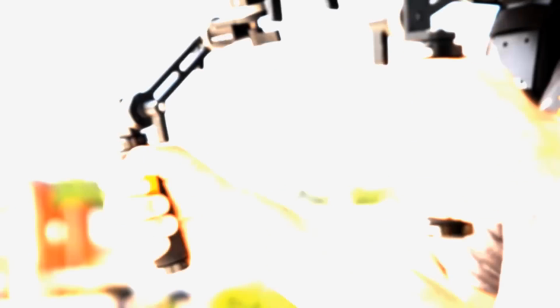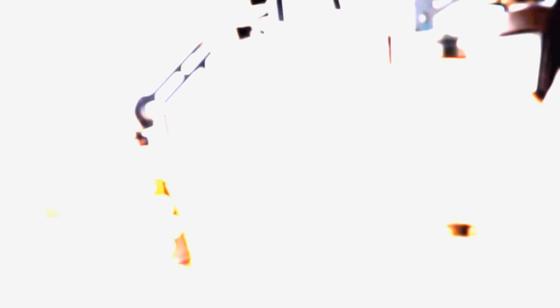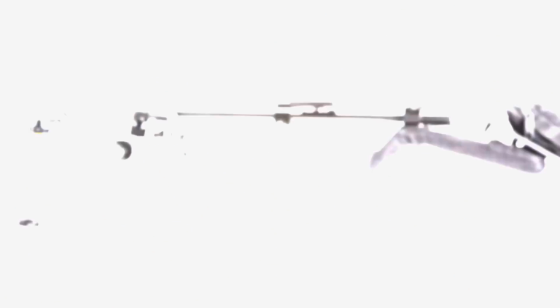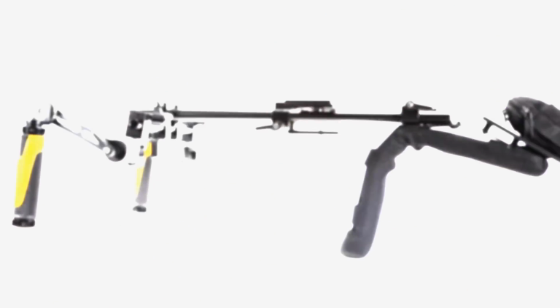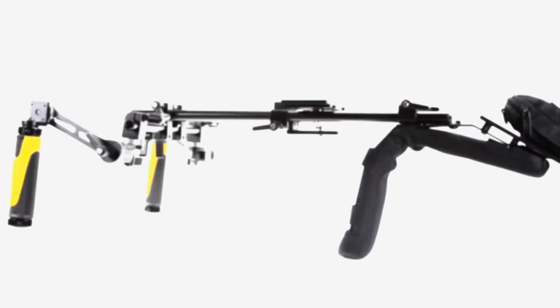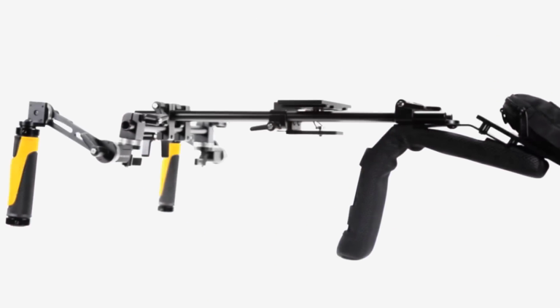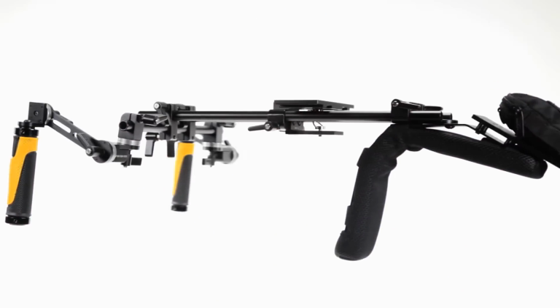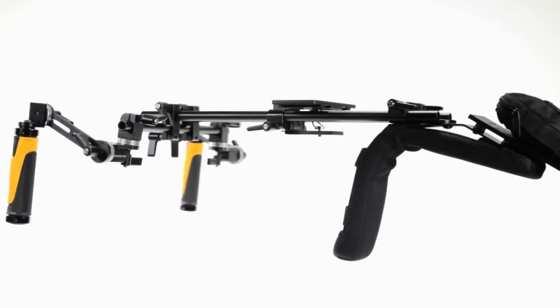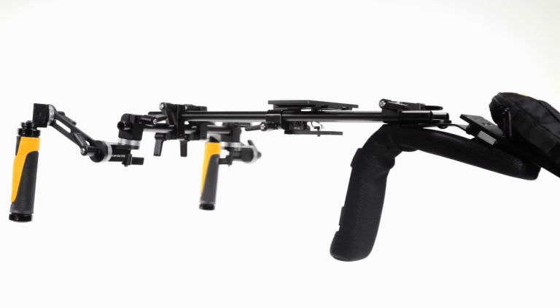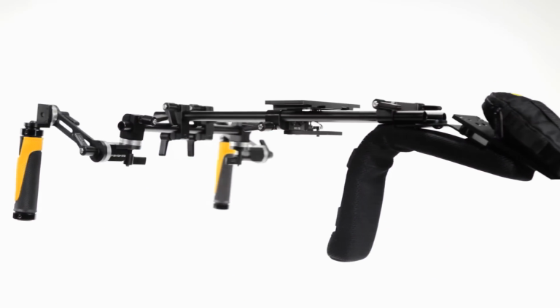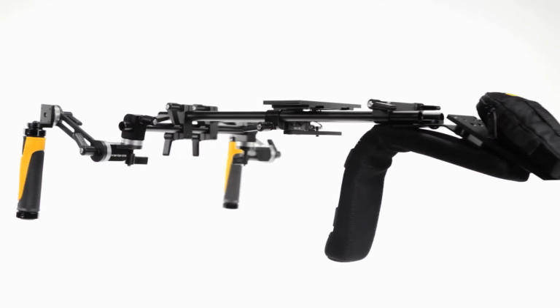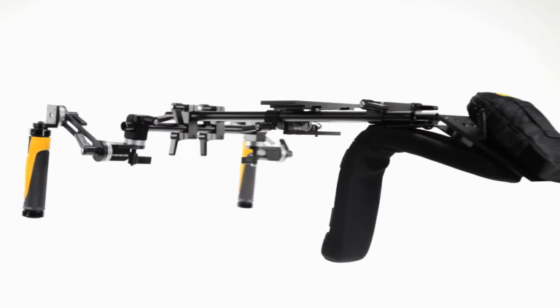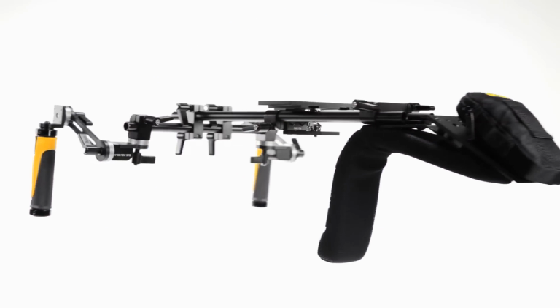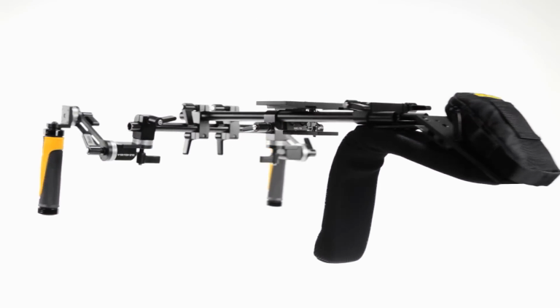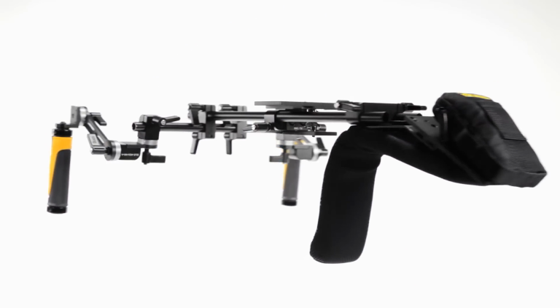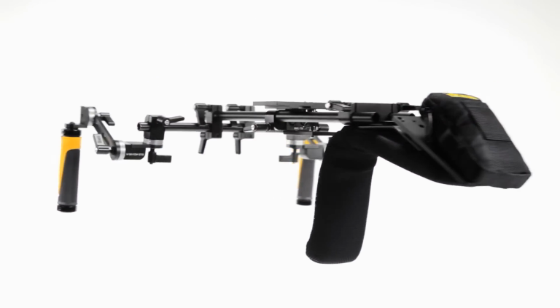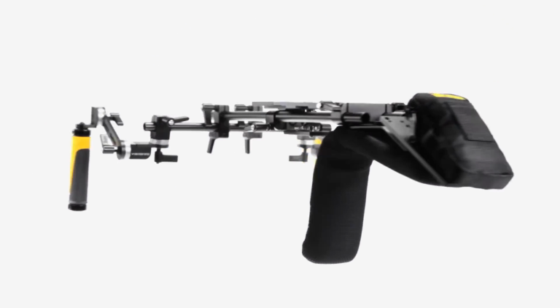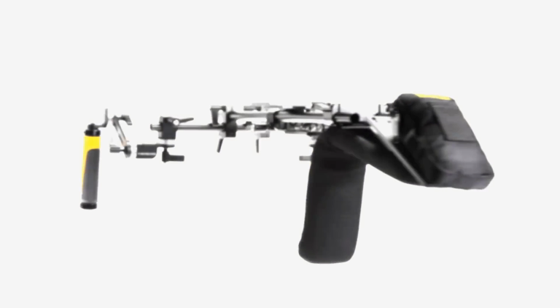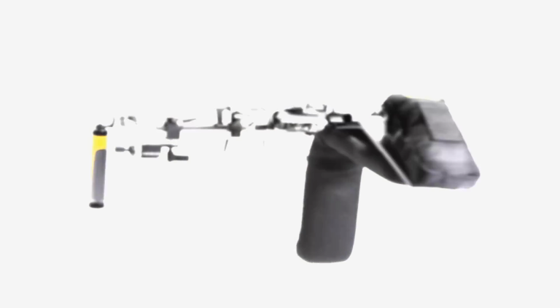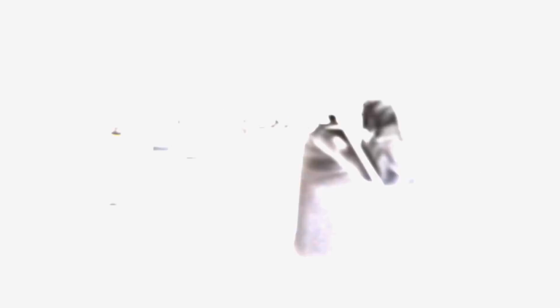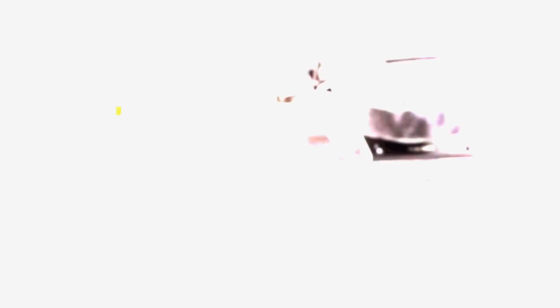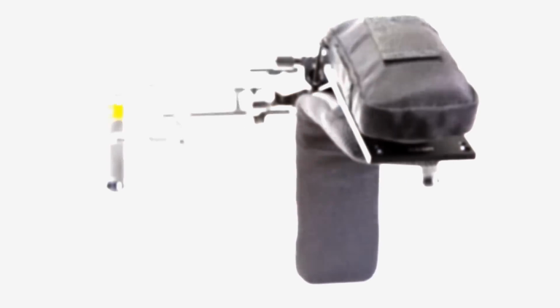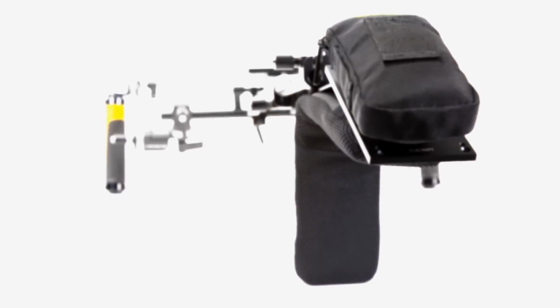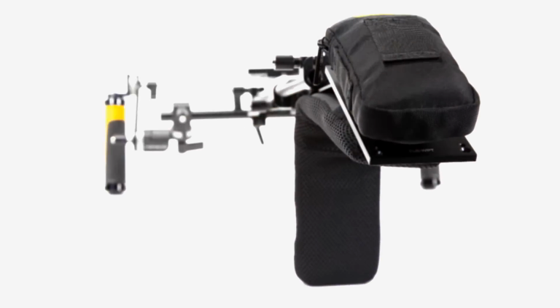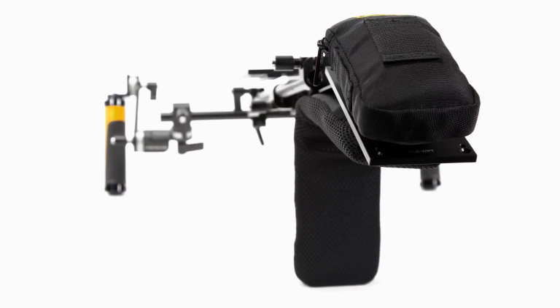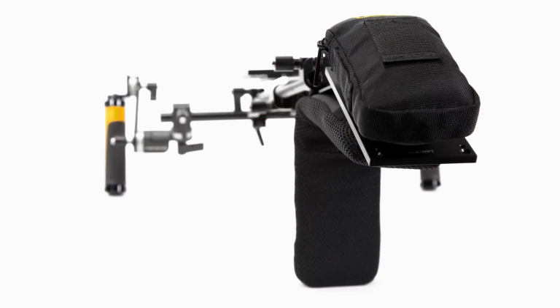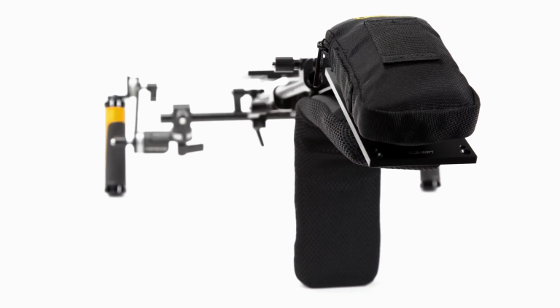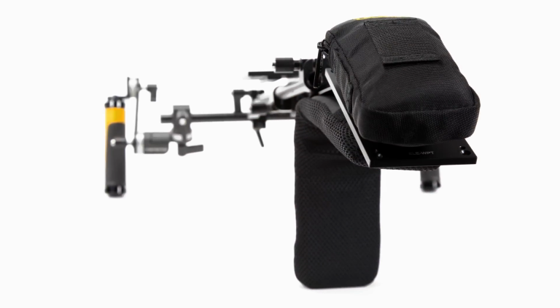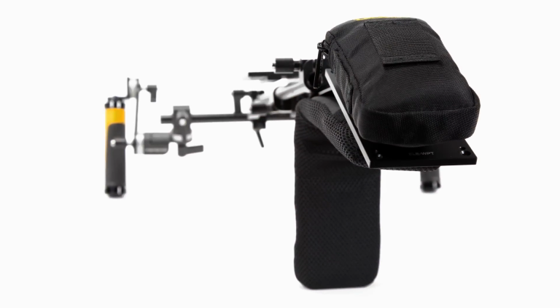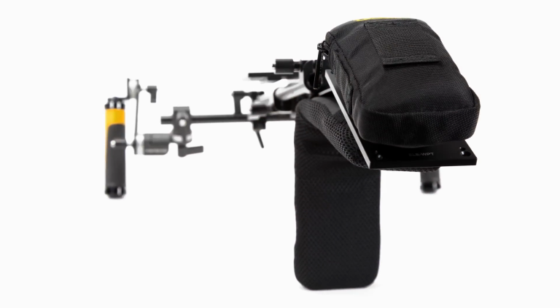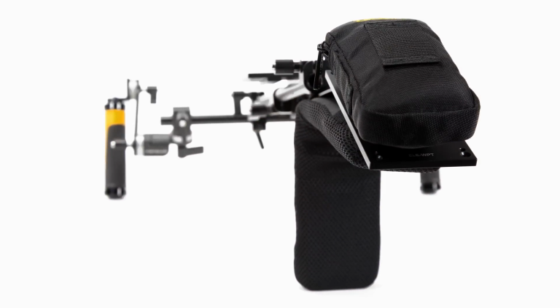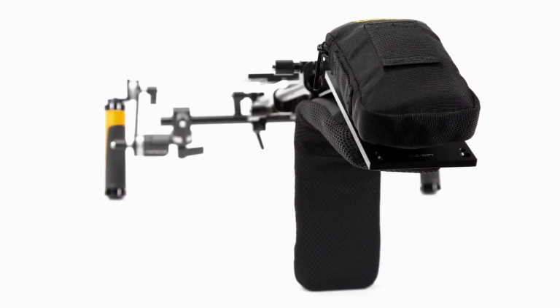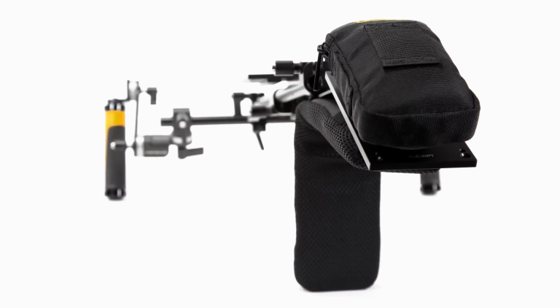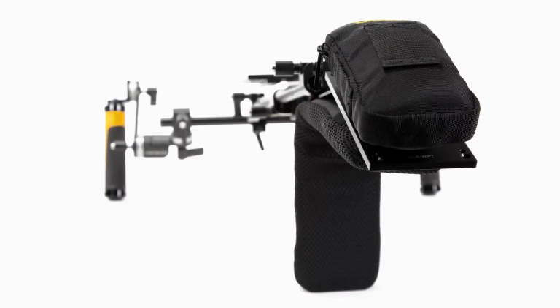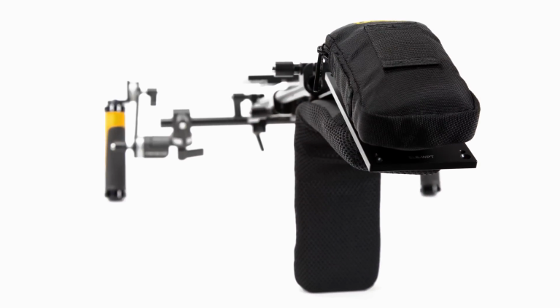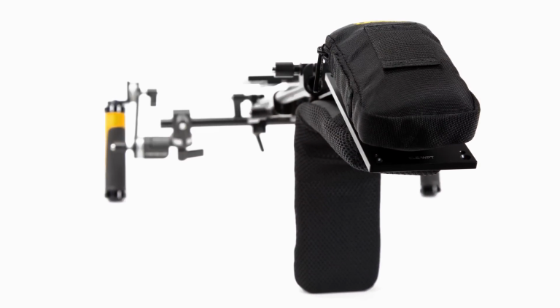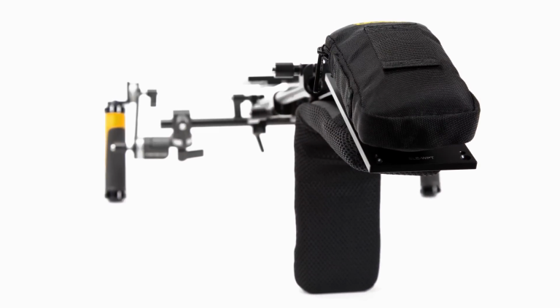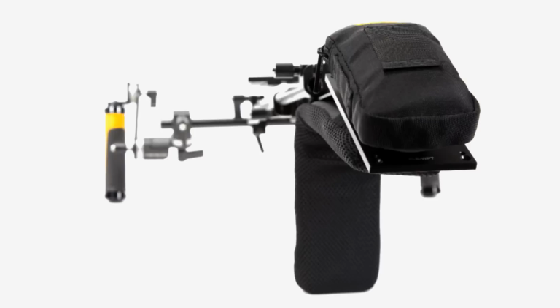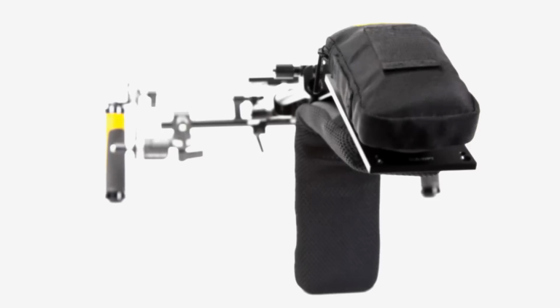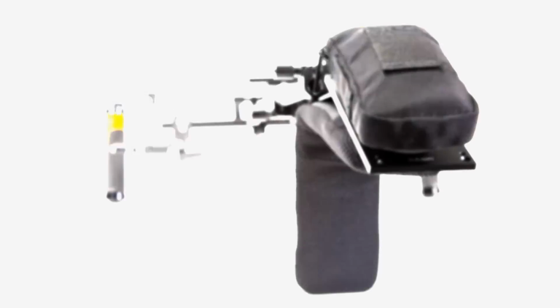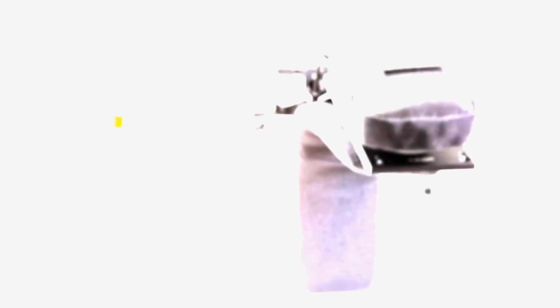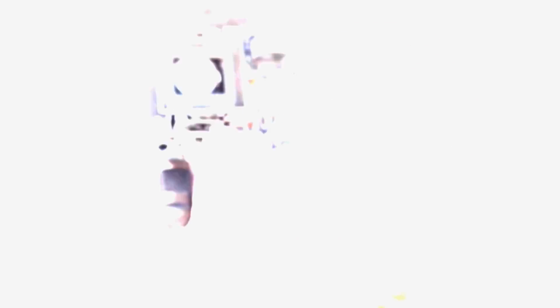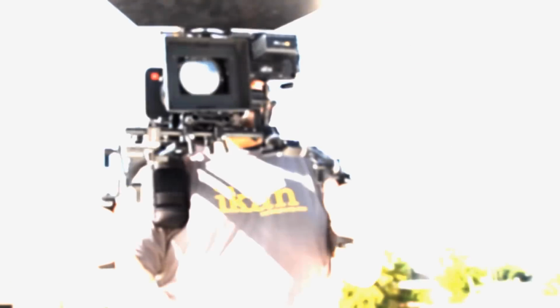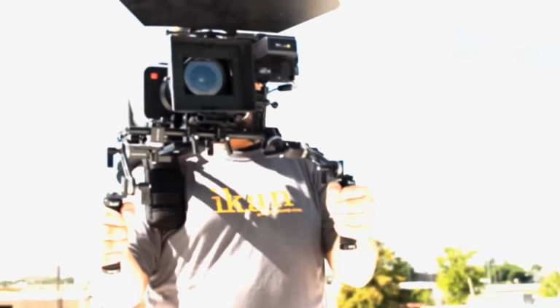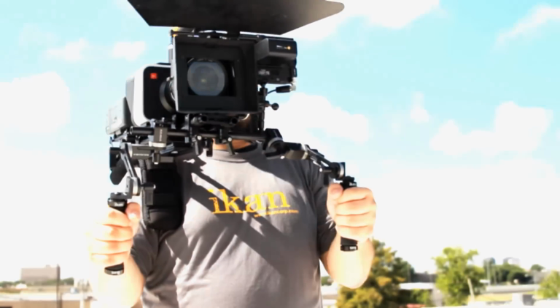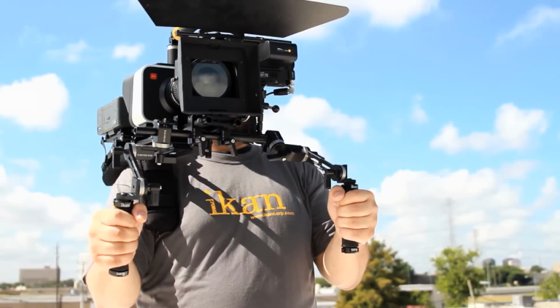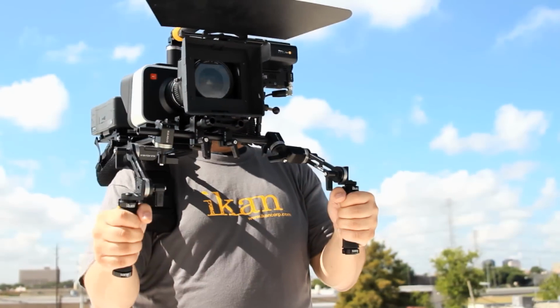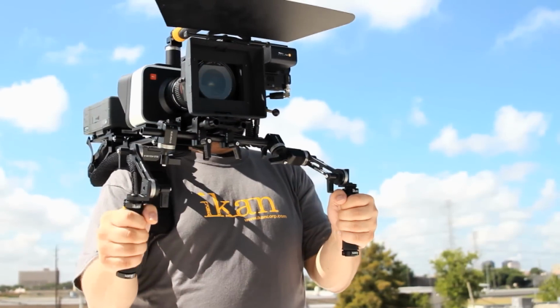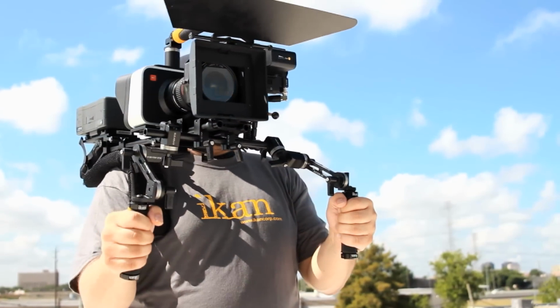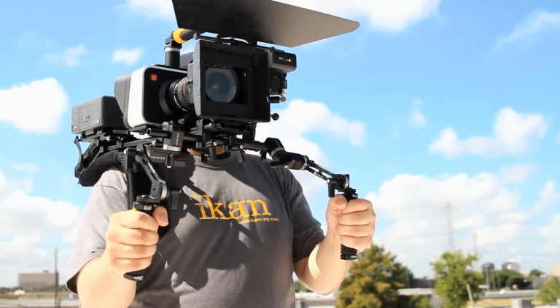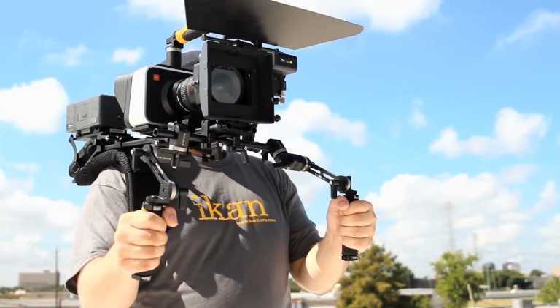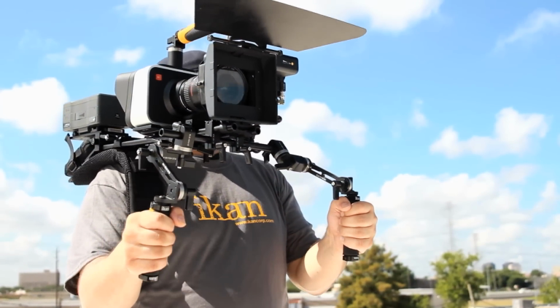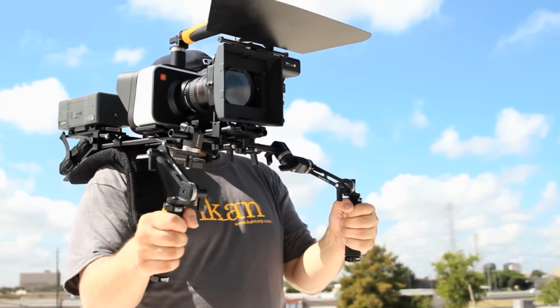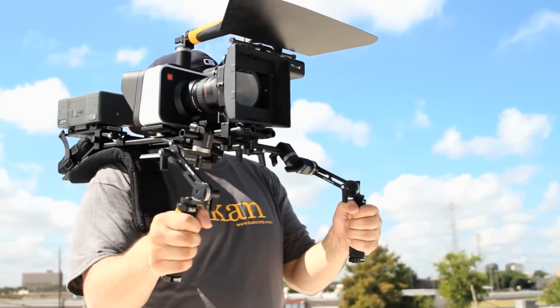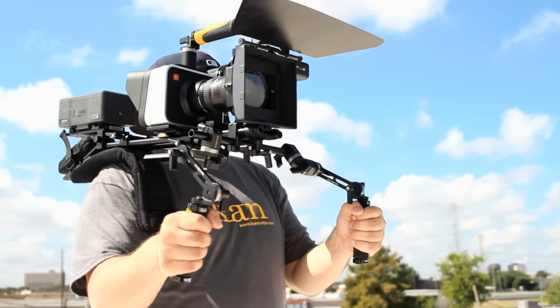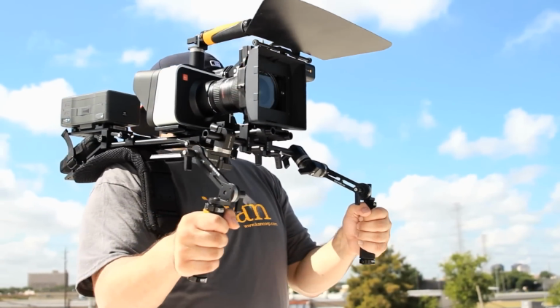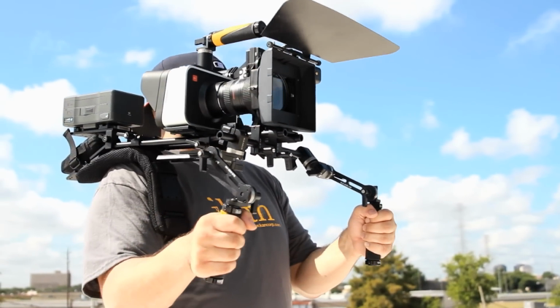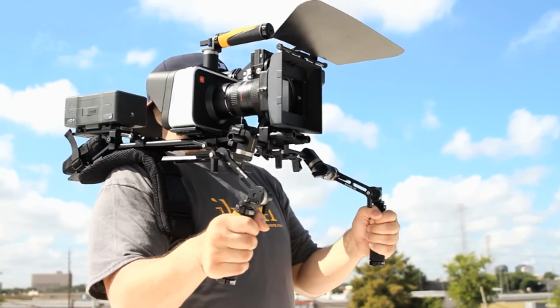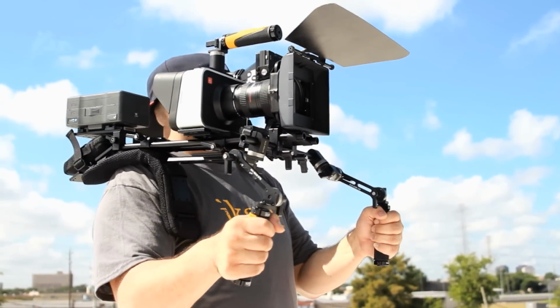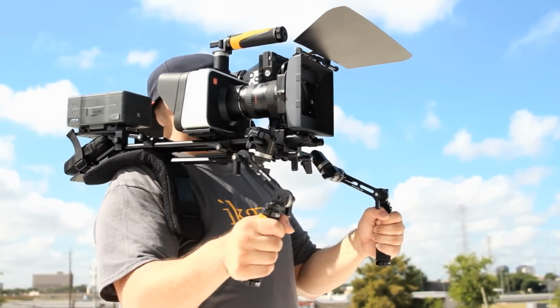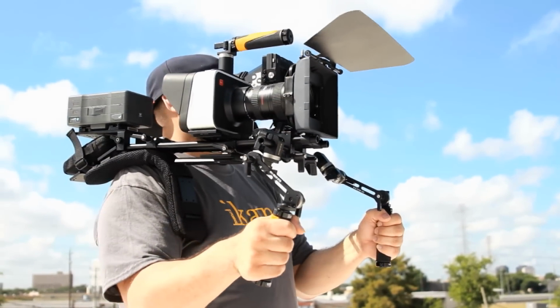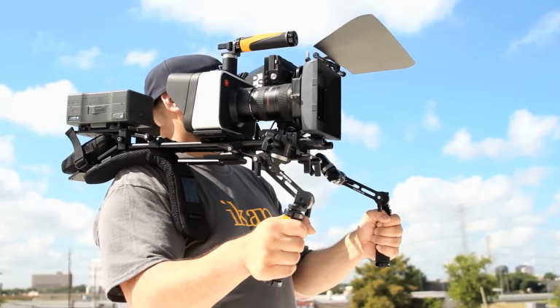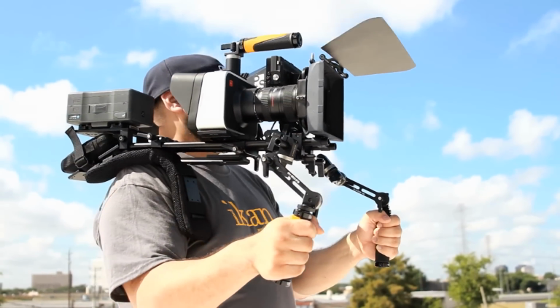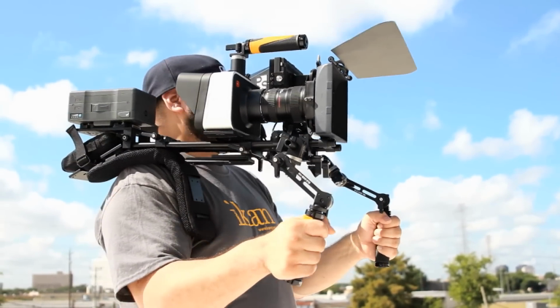The CineFly's metal frame is adorned with a durable, interchangeable pad, which allows the CineFly to rest comfortably on your chest and shoulder.